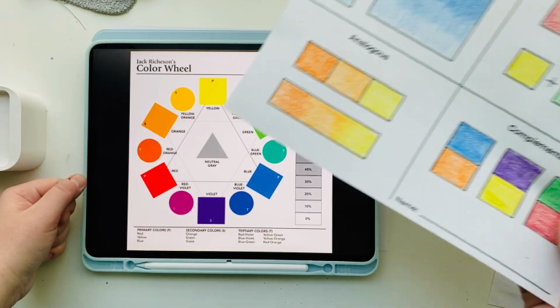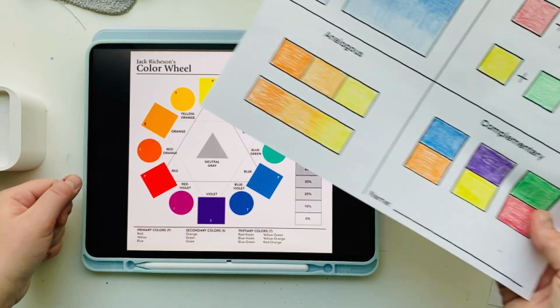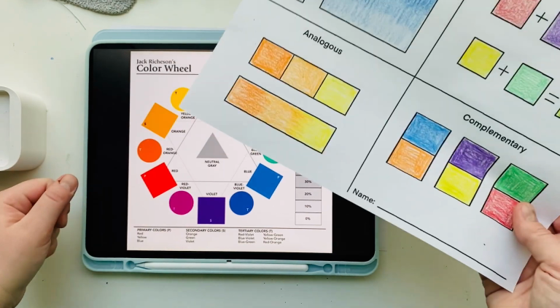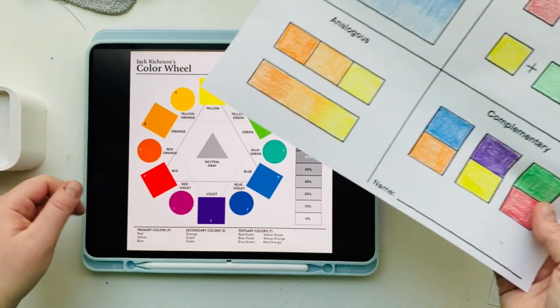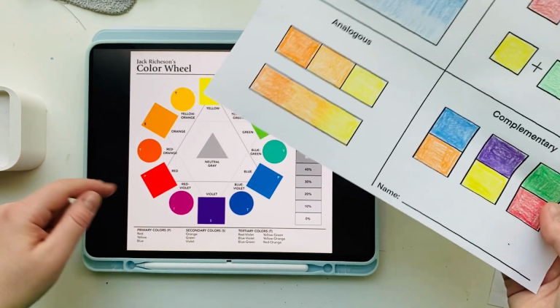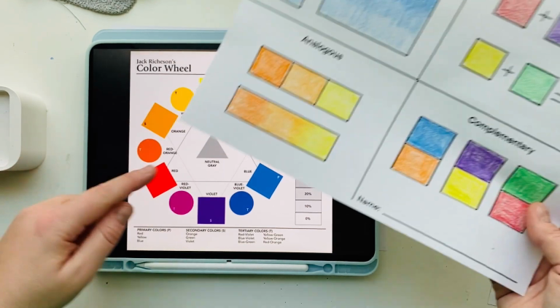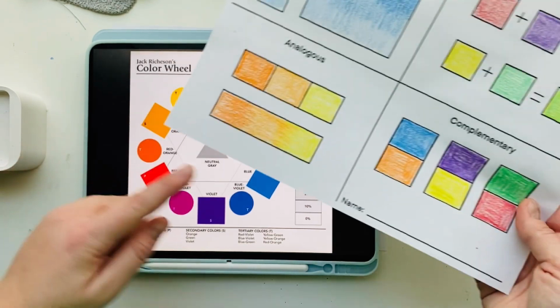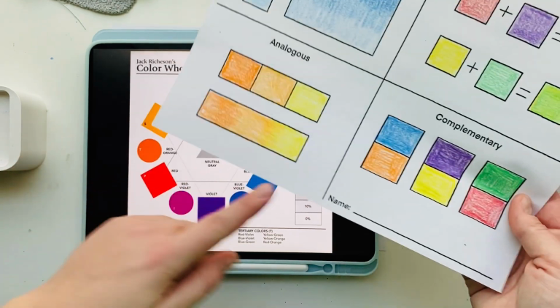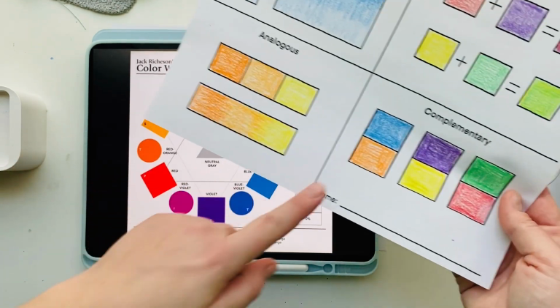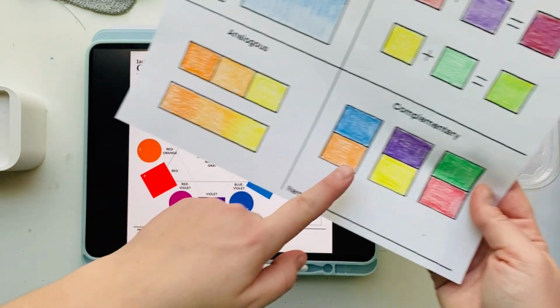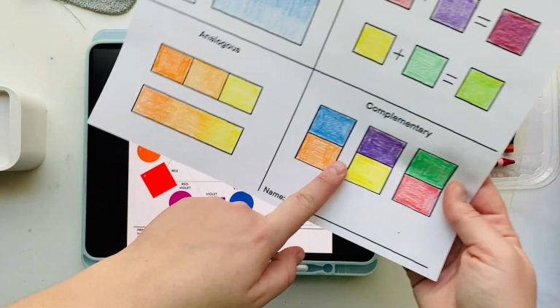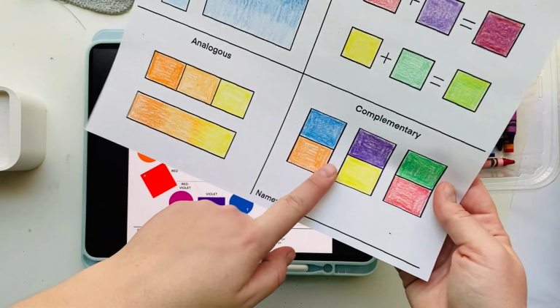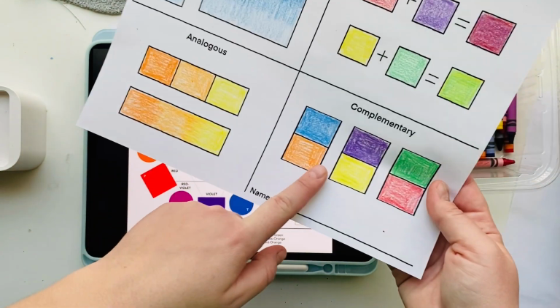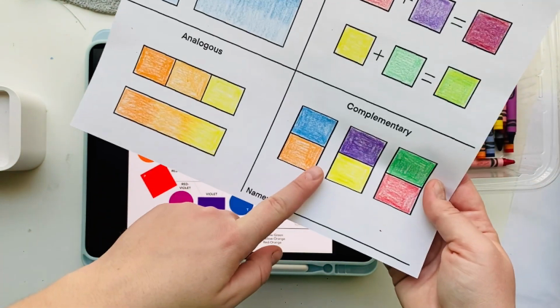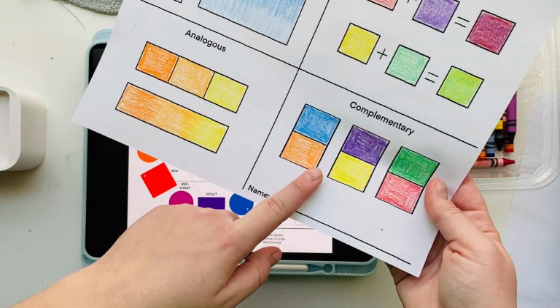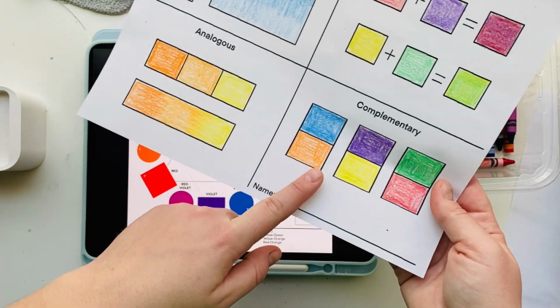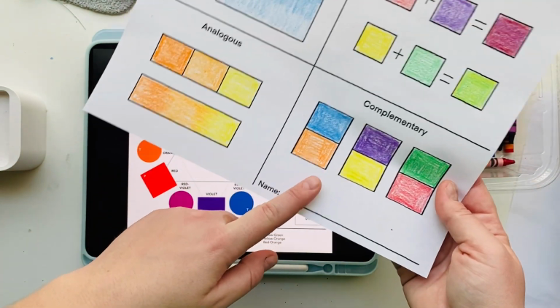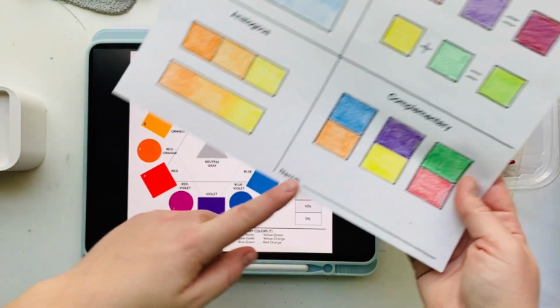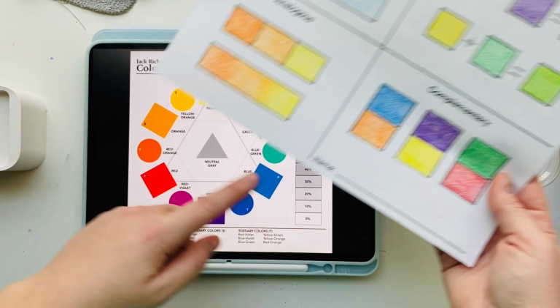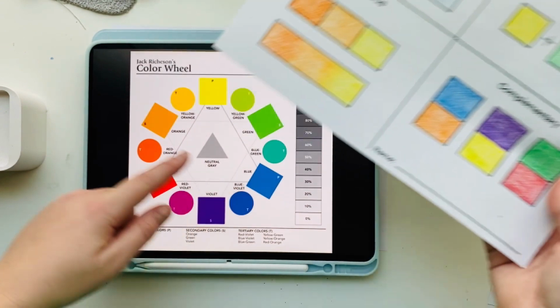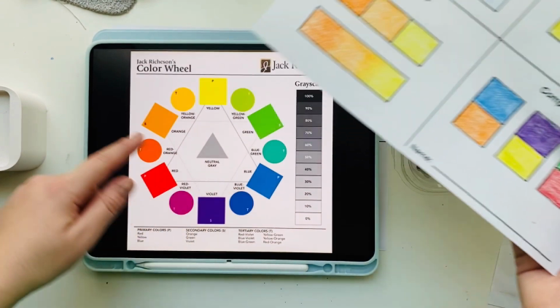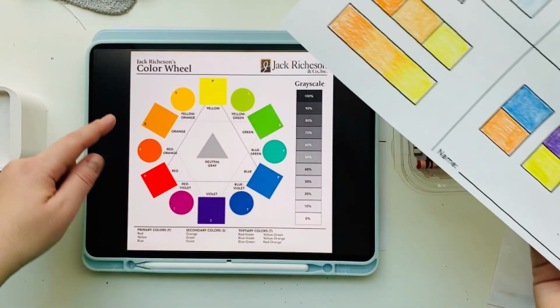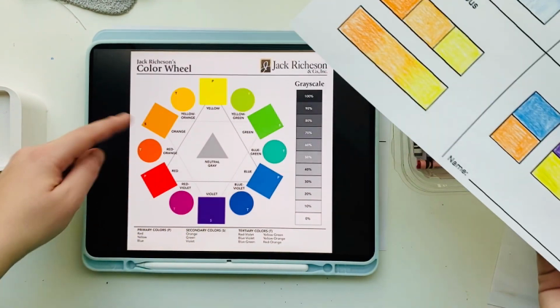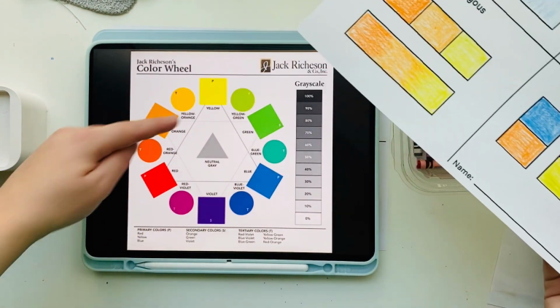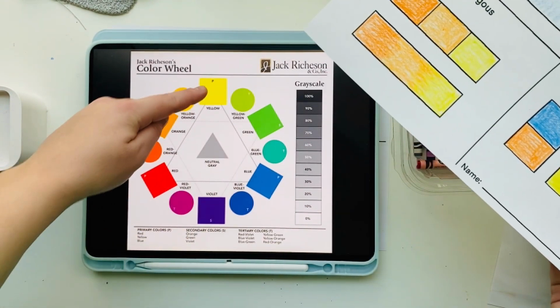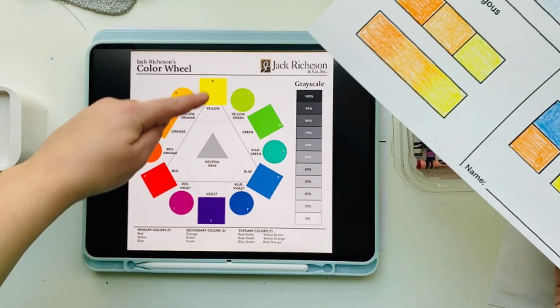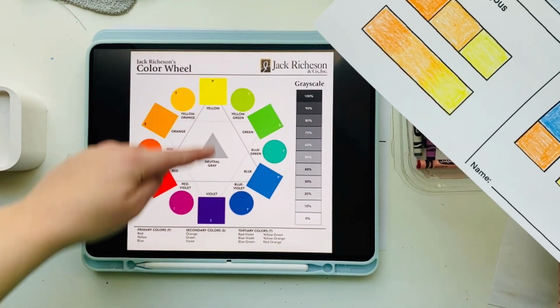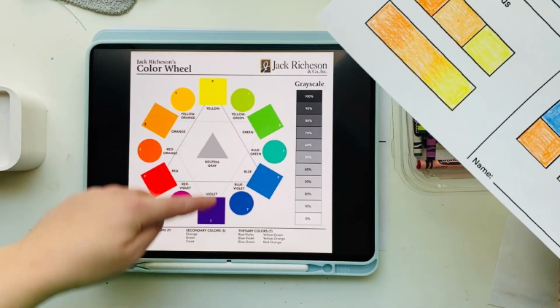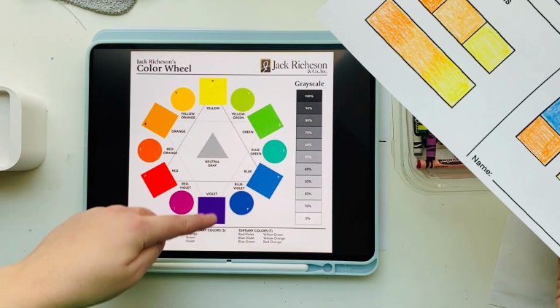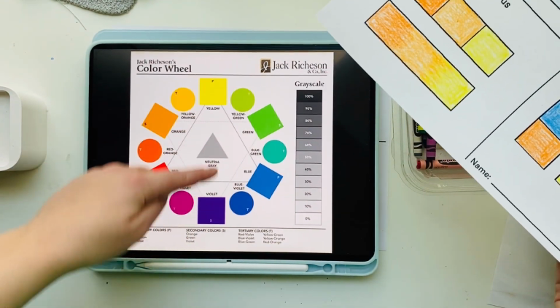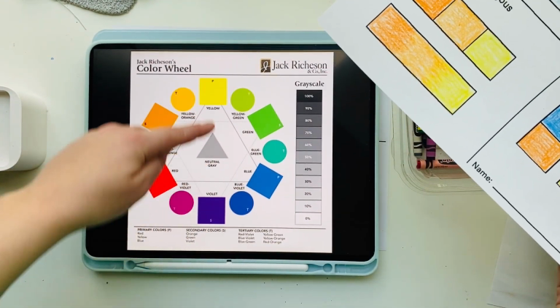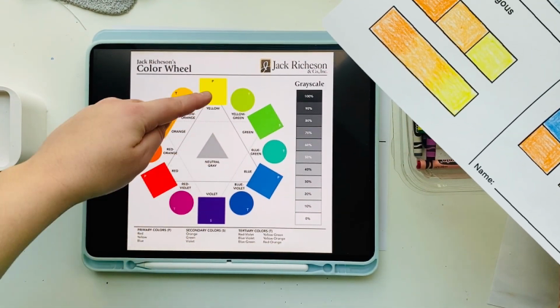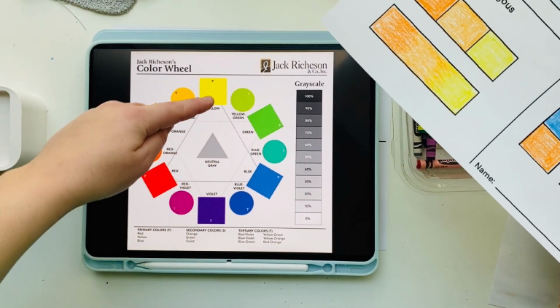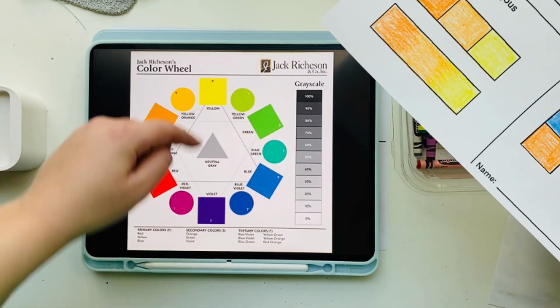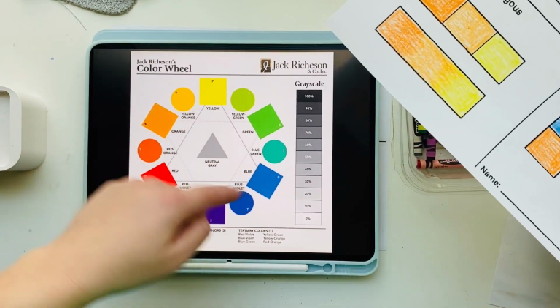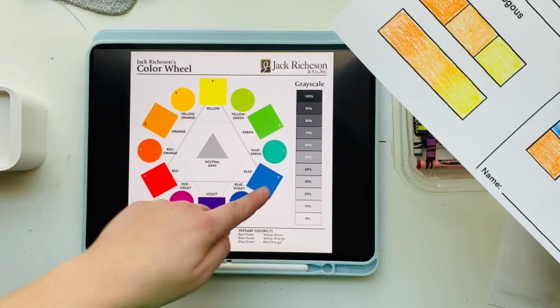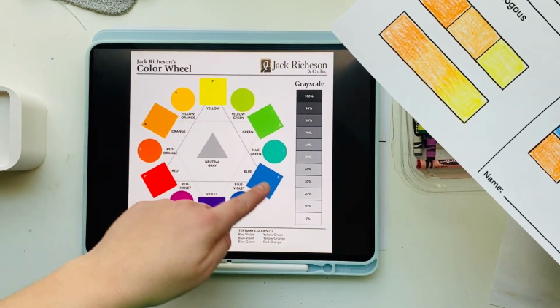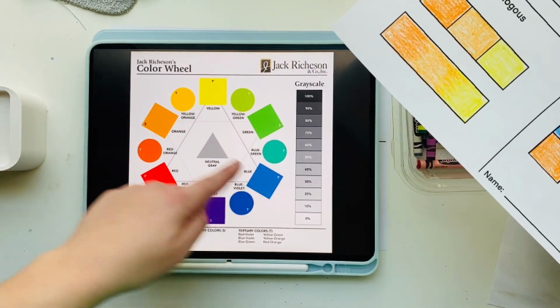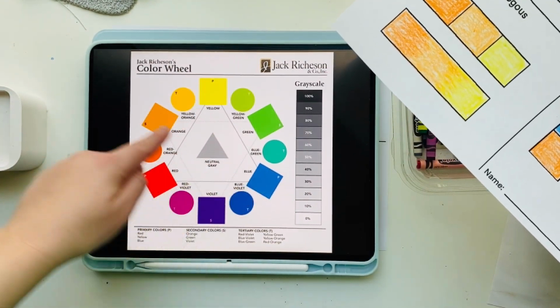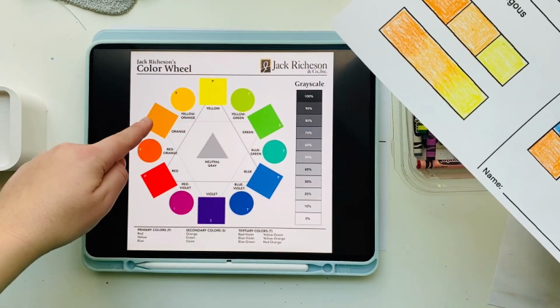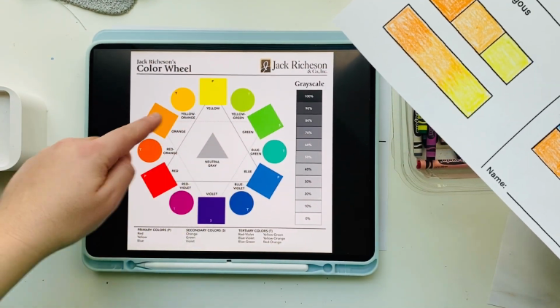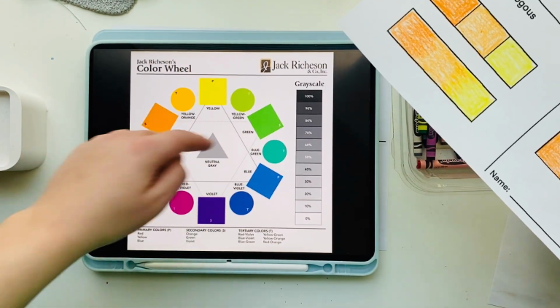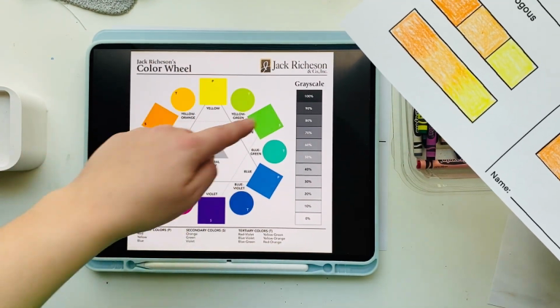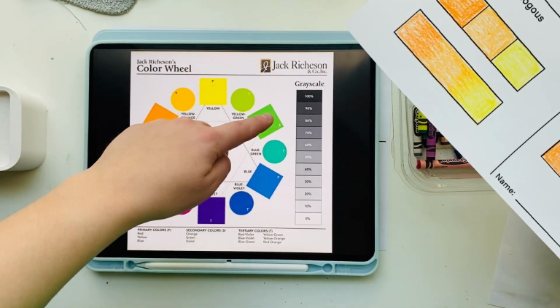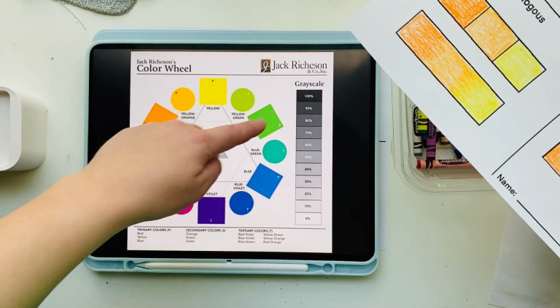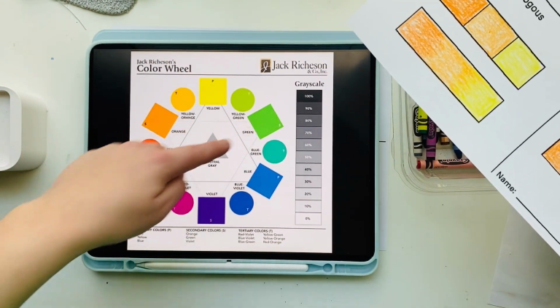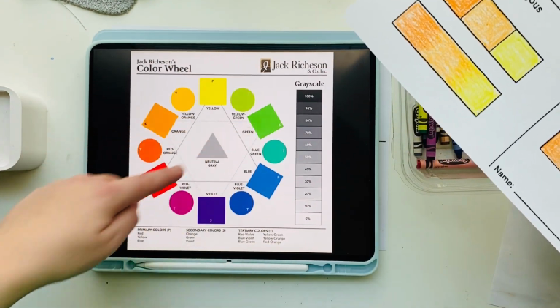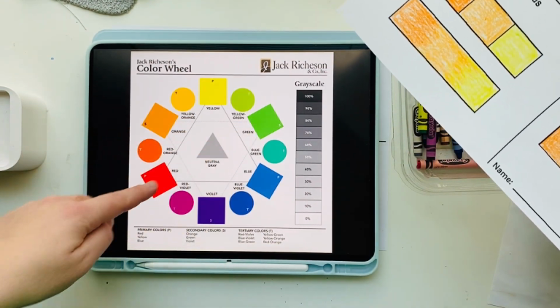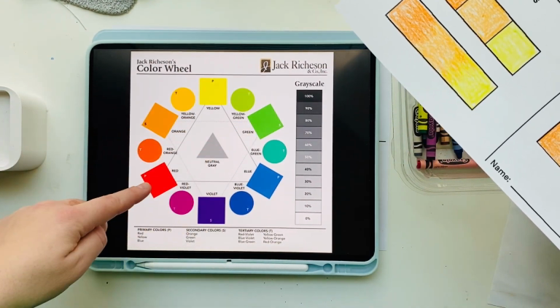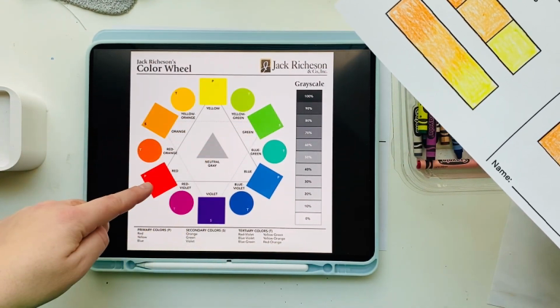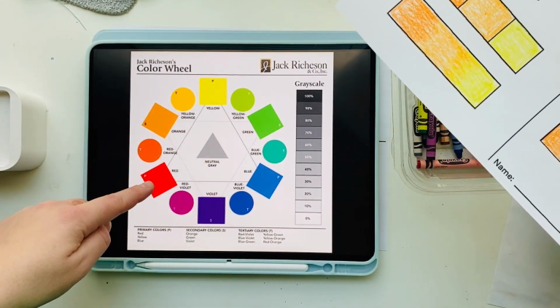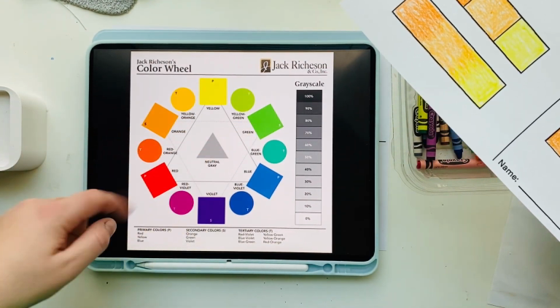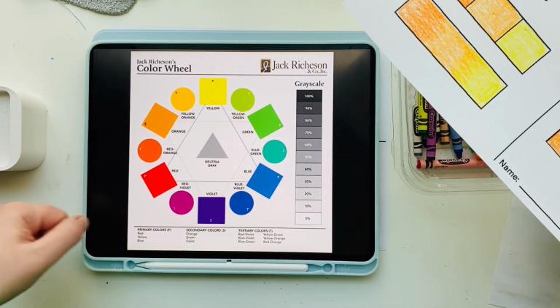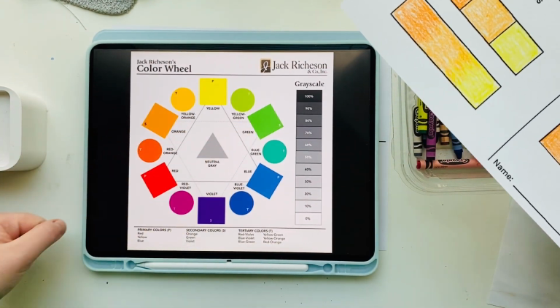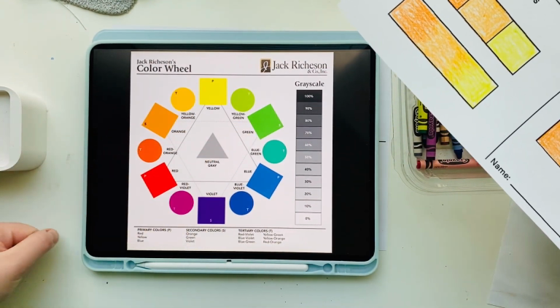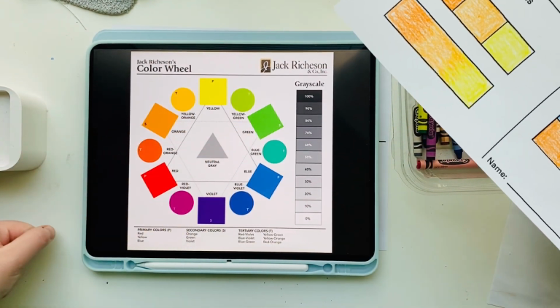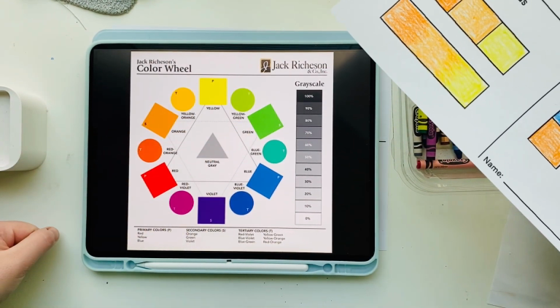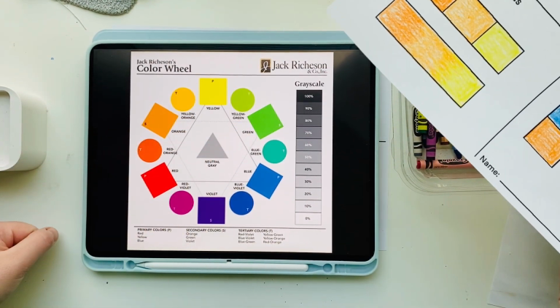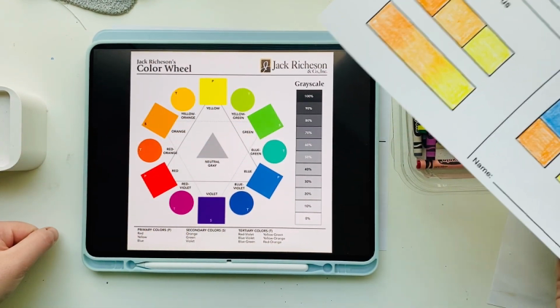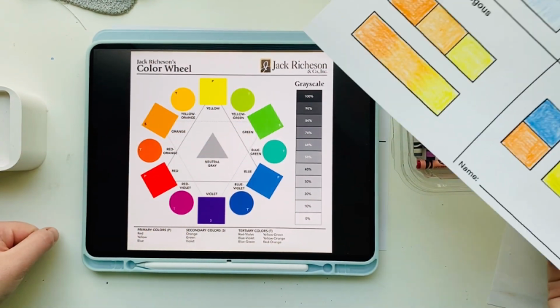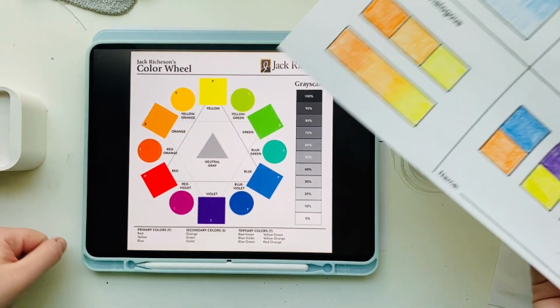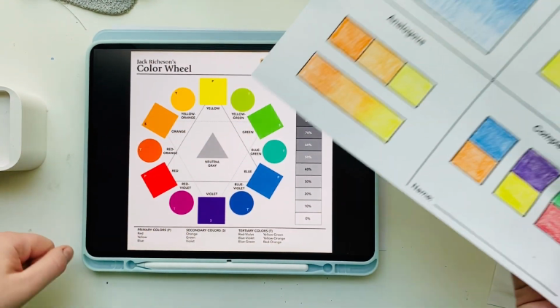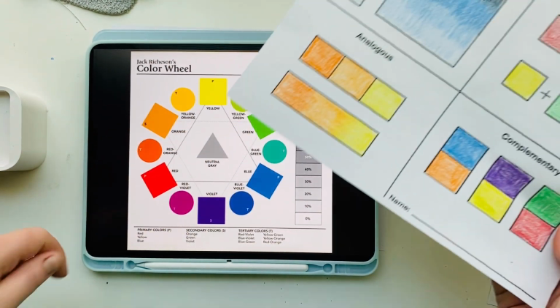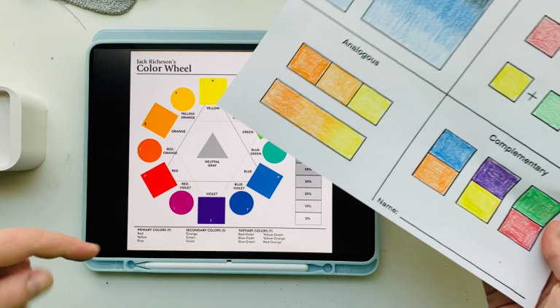The last color scheme is complementary colors. Complementary colors are colors that are direct opposites on the color wheel.